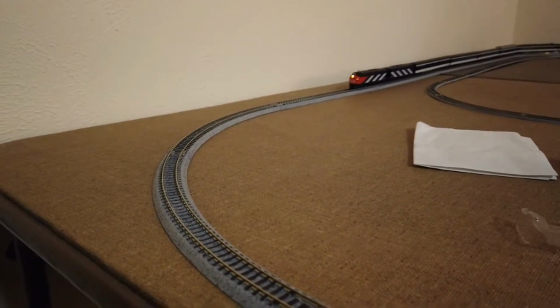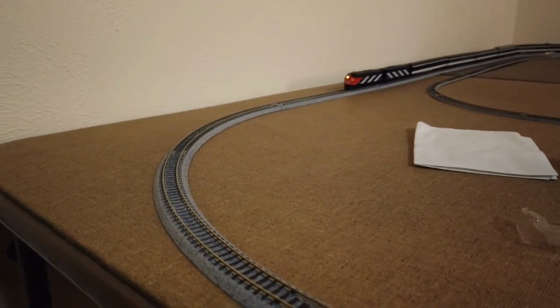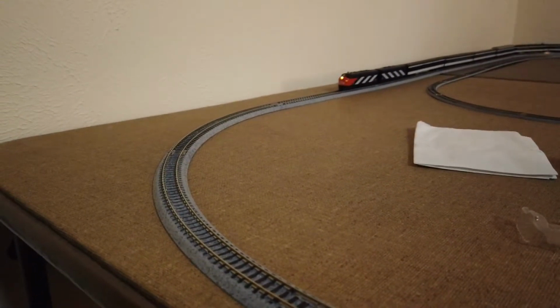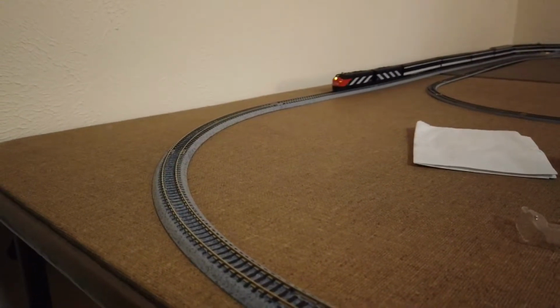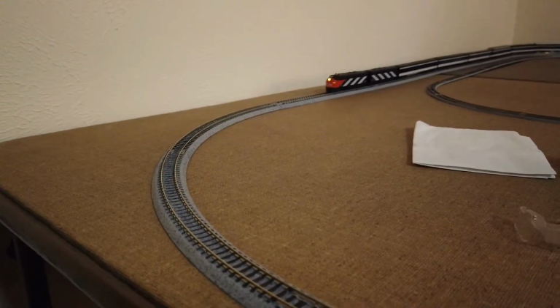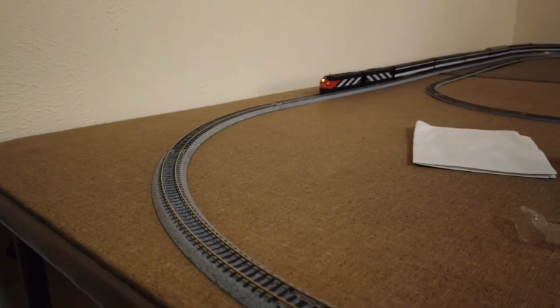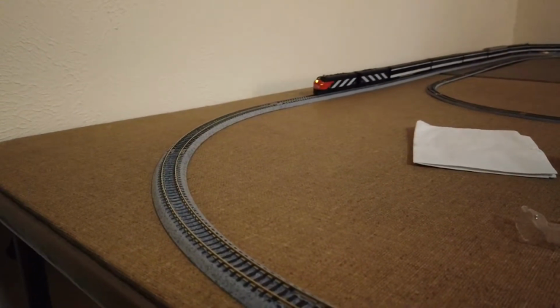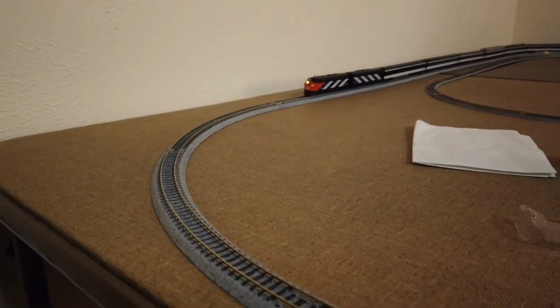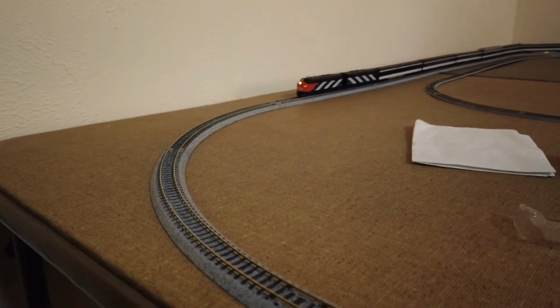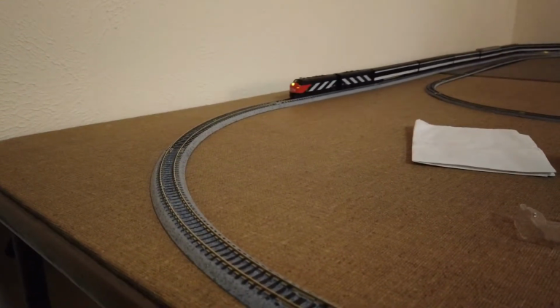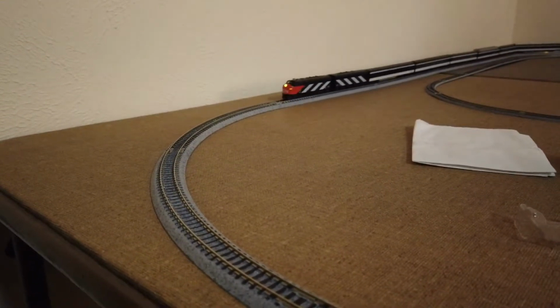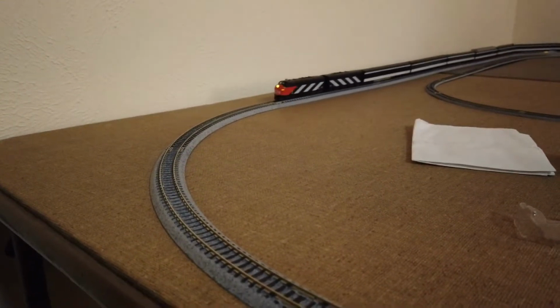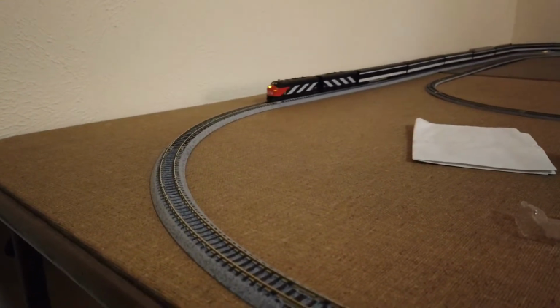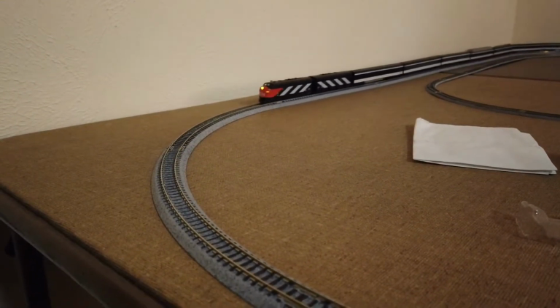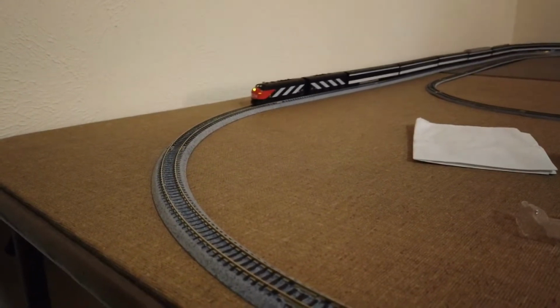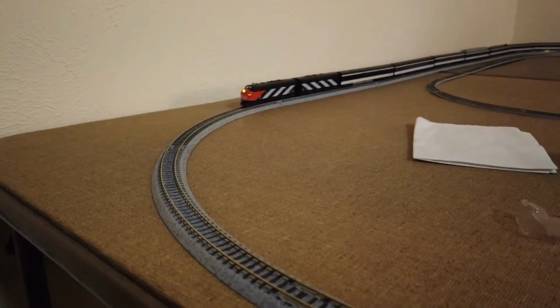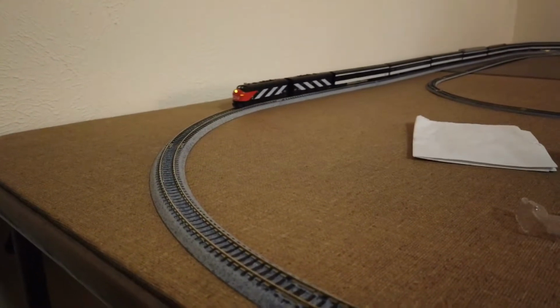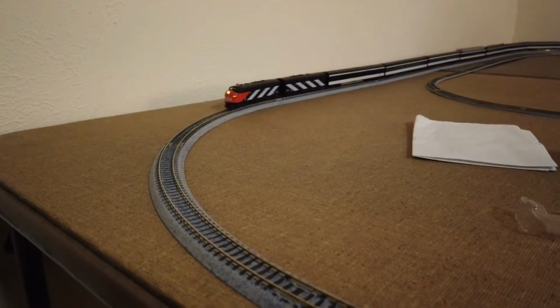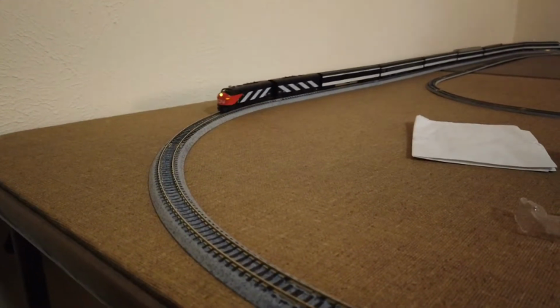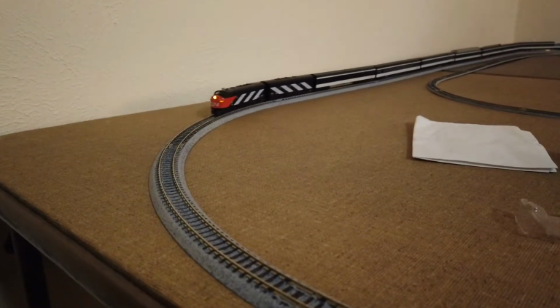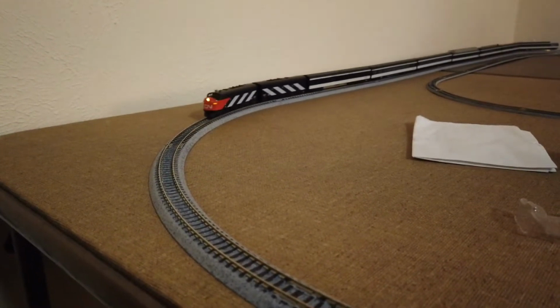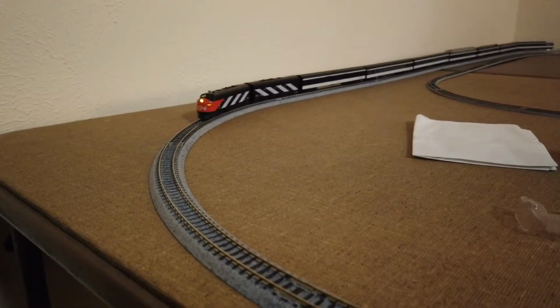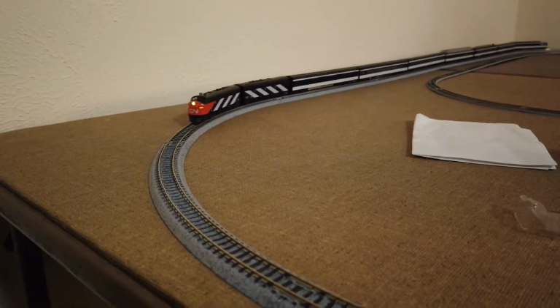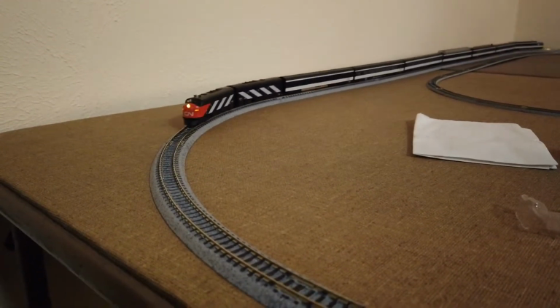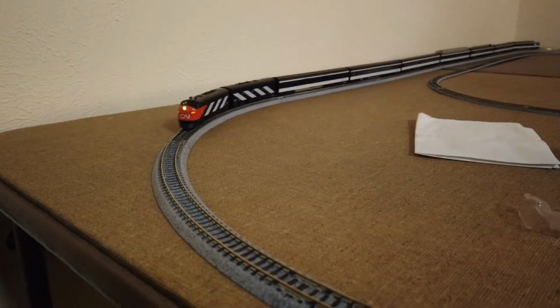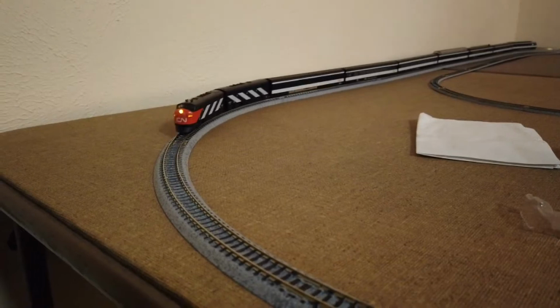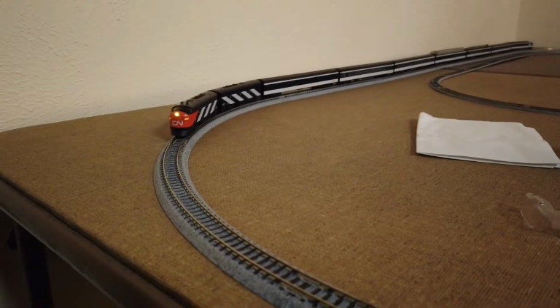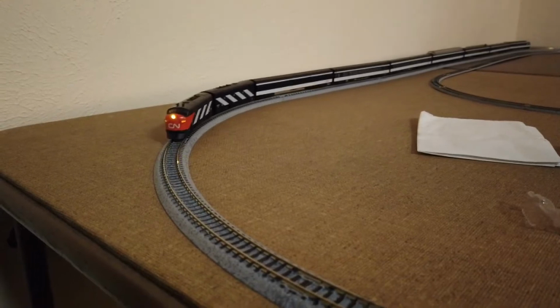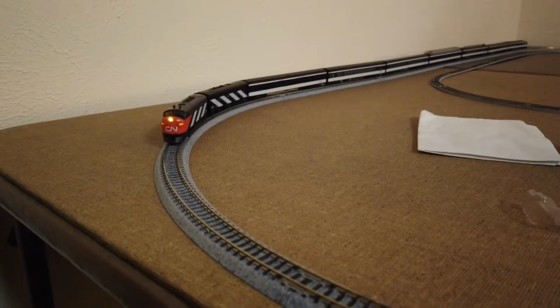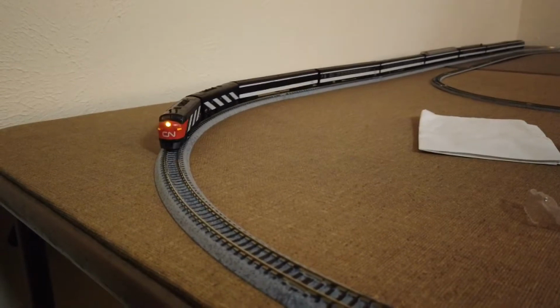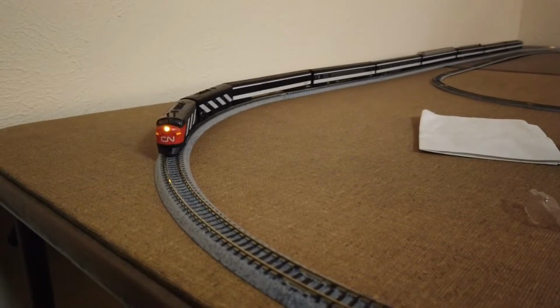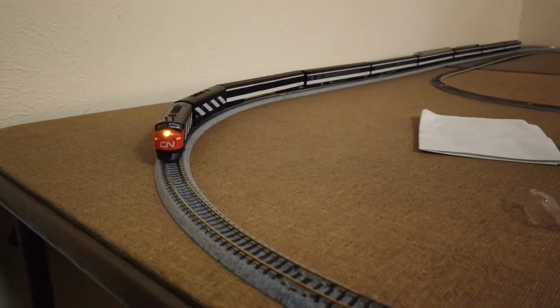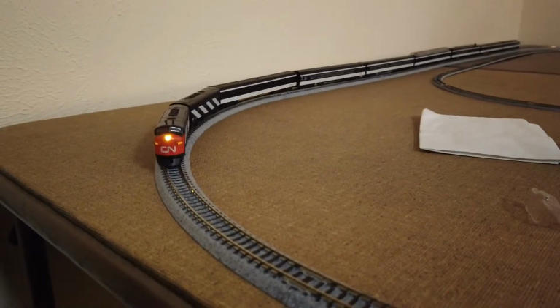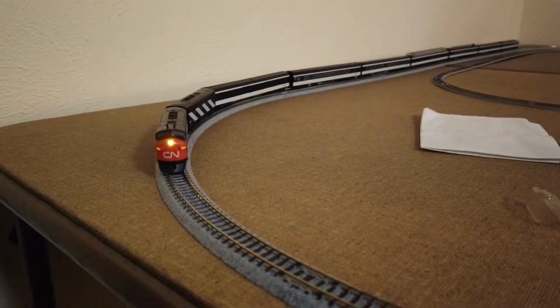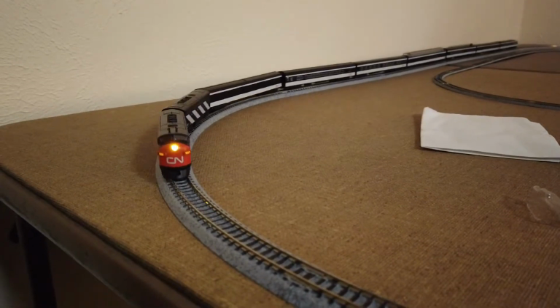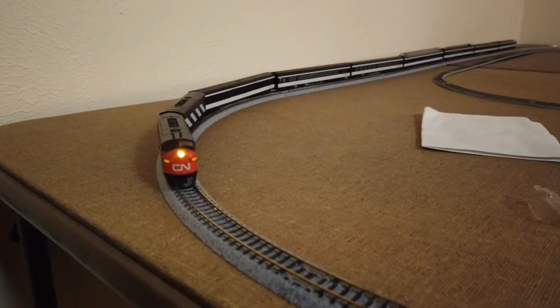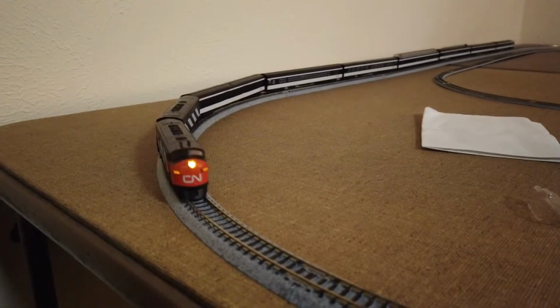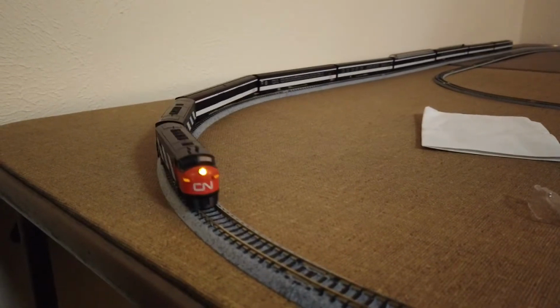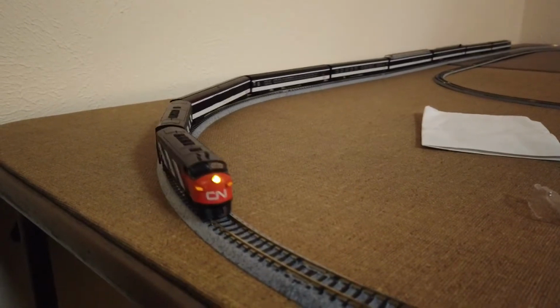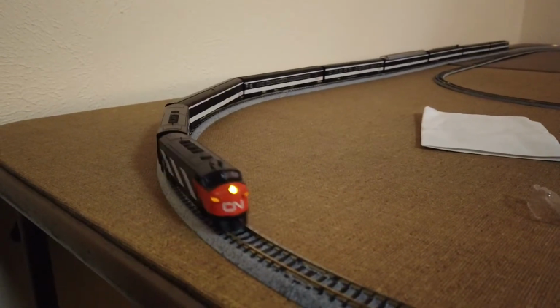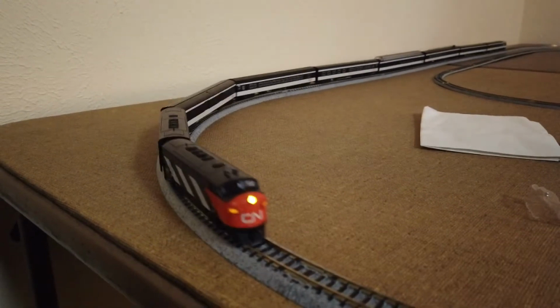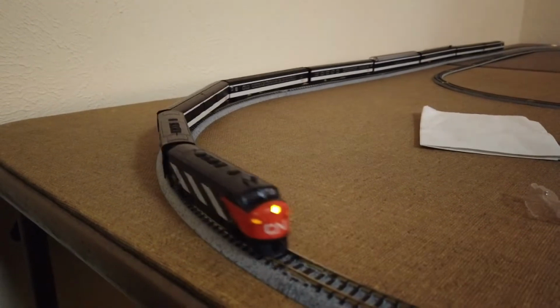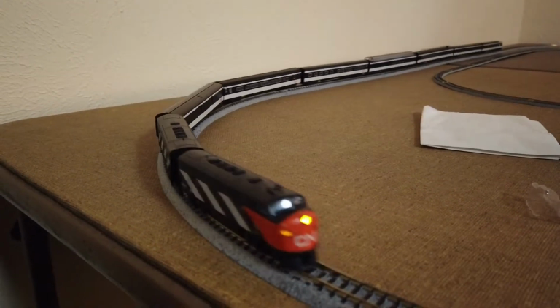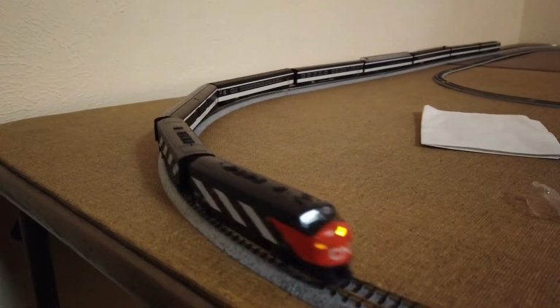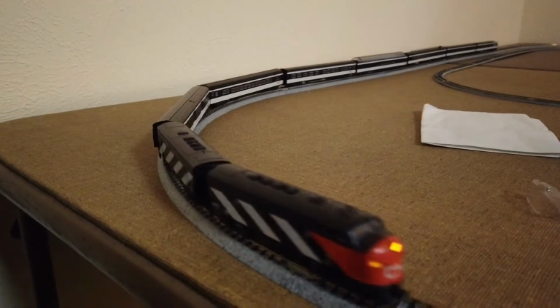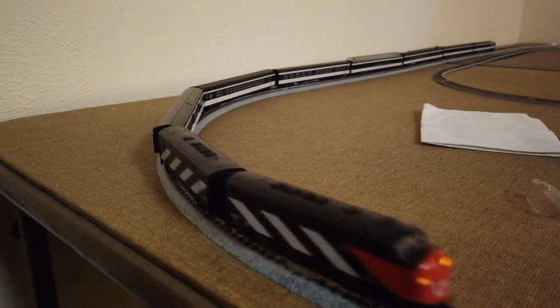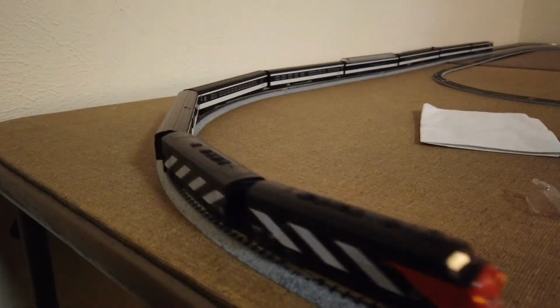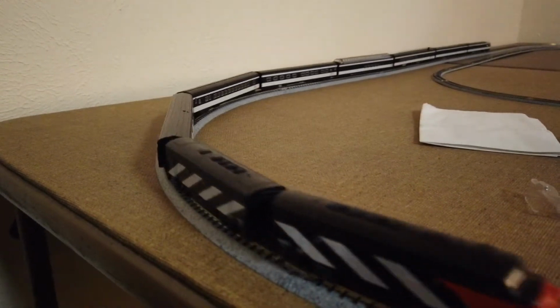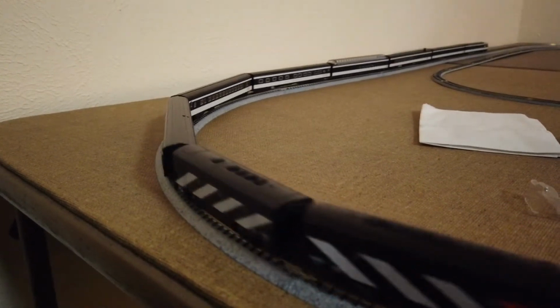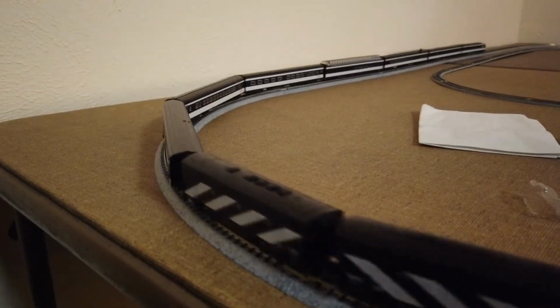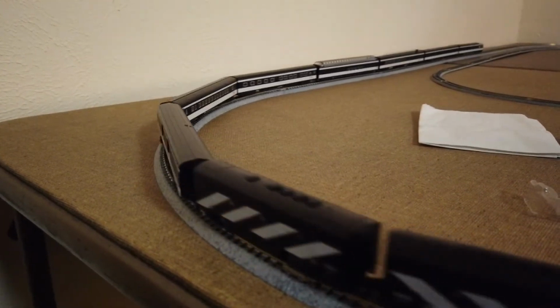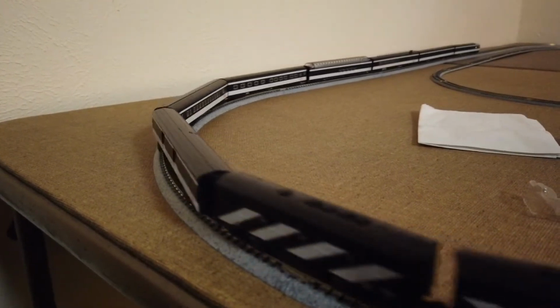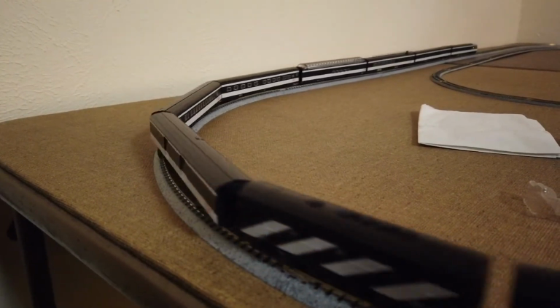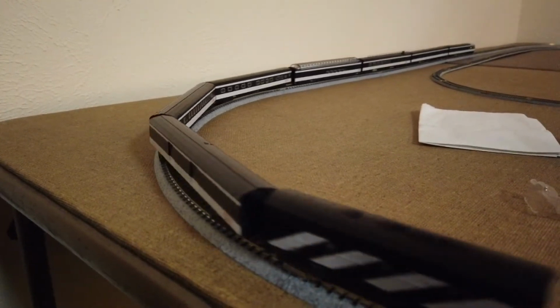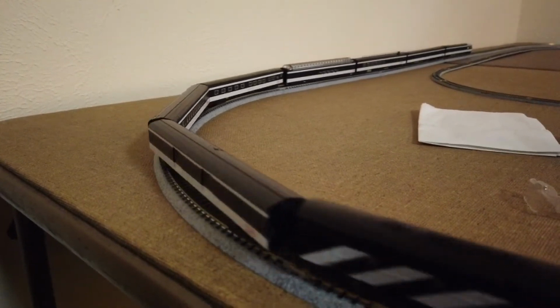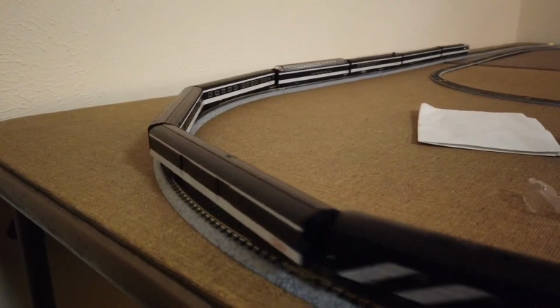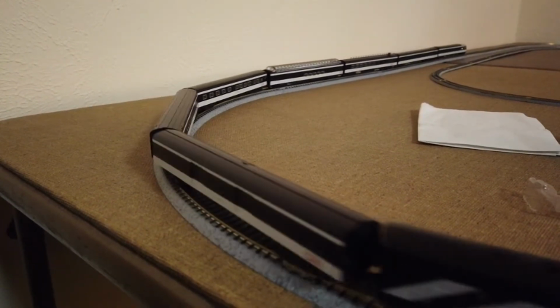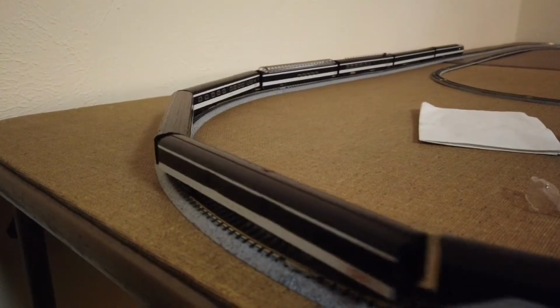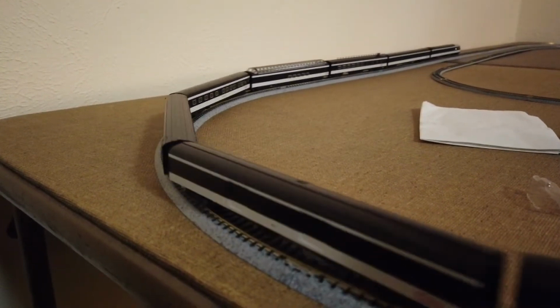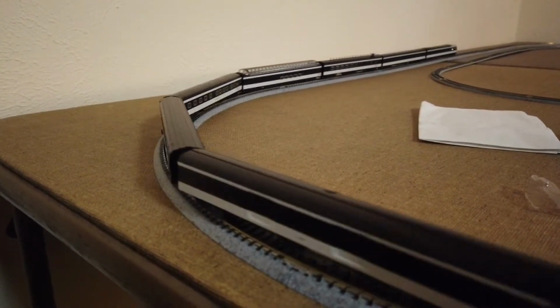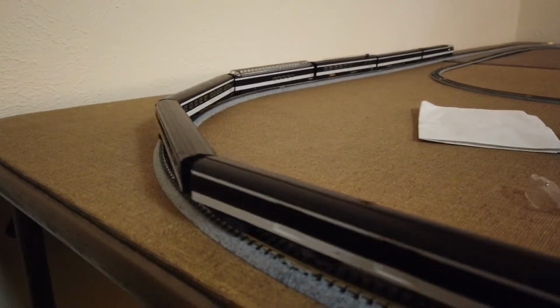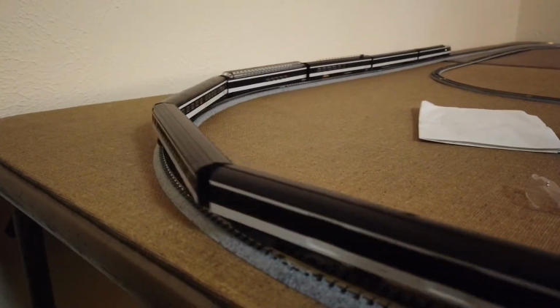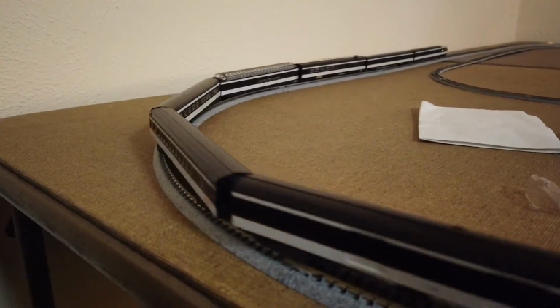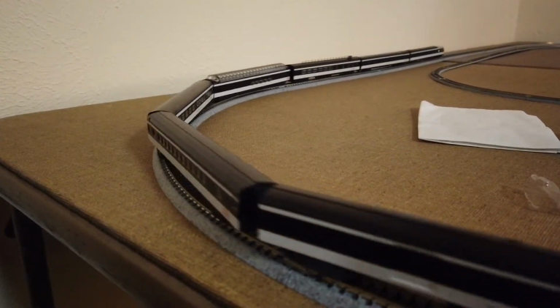Up next is the CN Kato Transcontinental Train. It's a really pretty looking set.